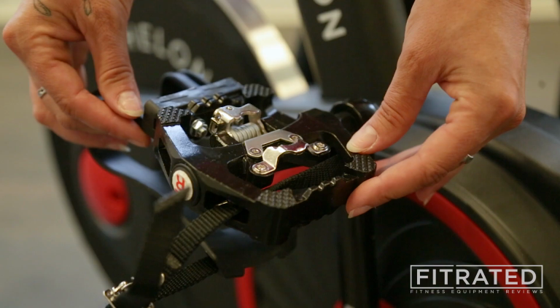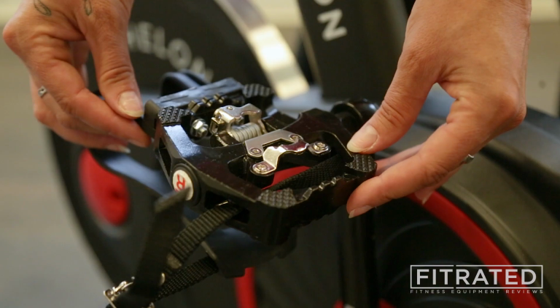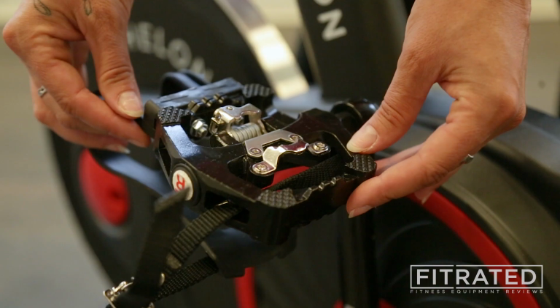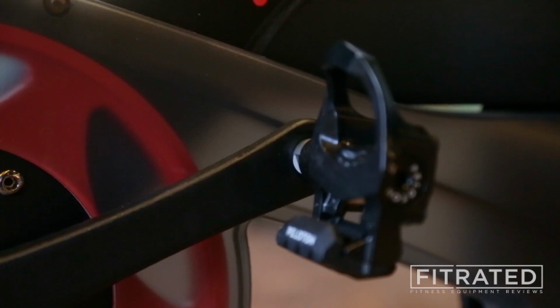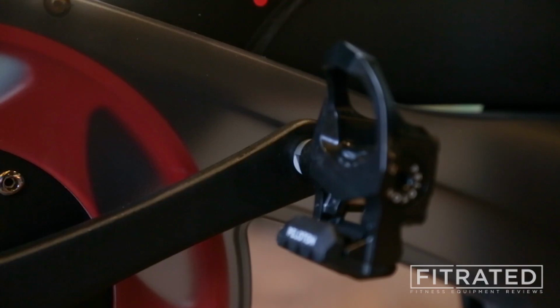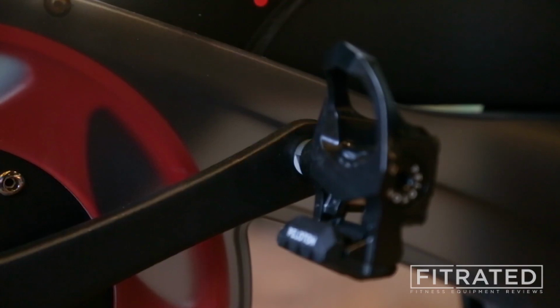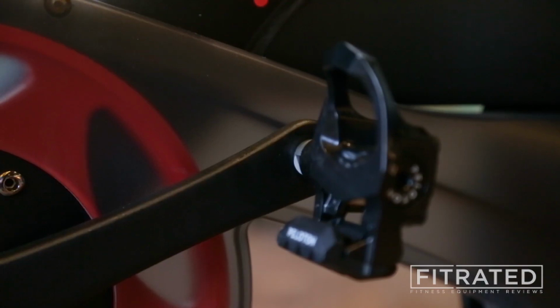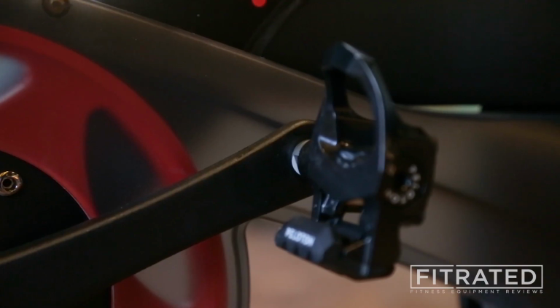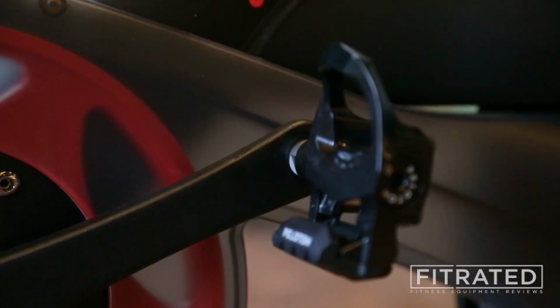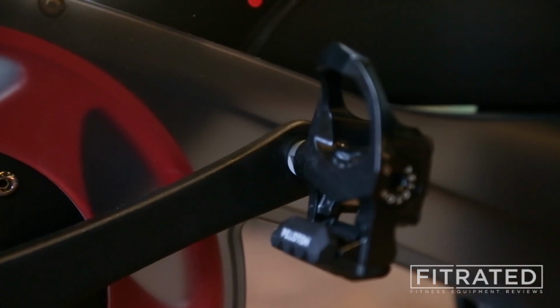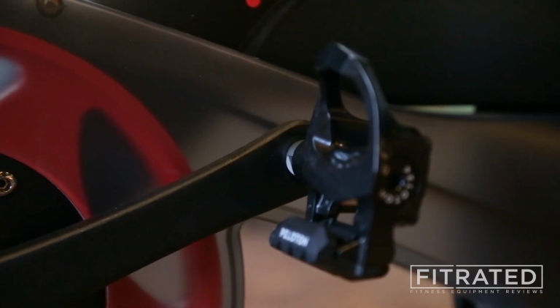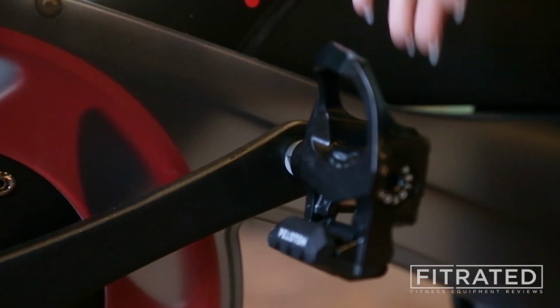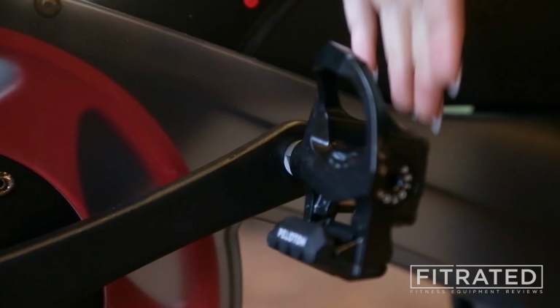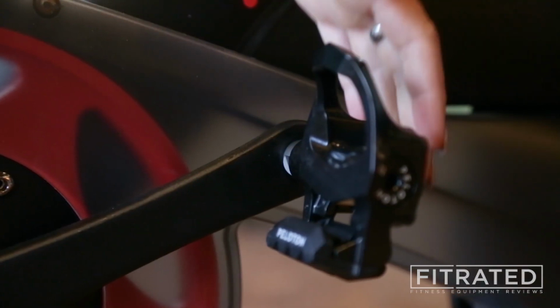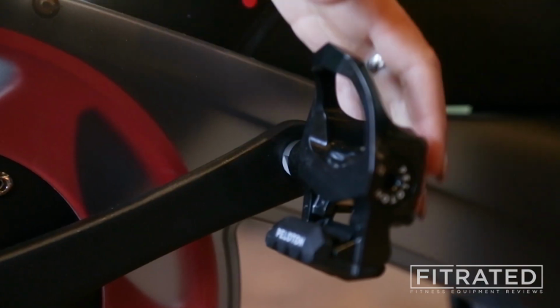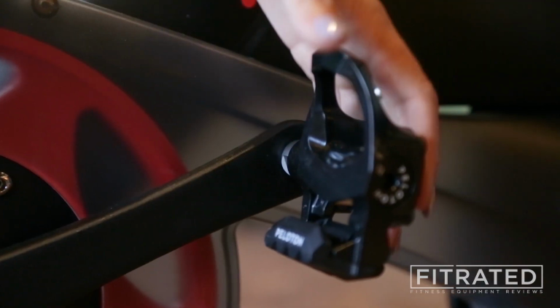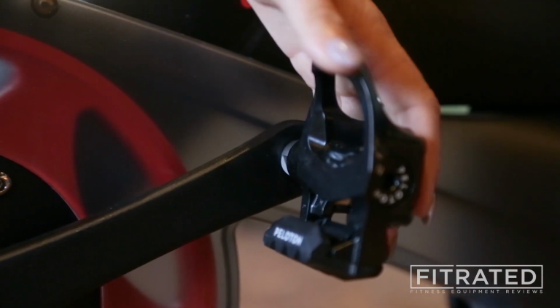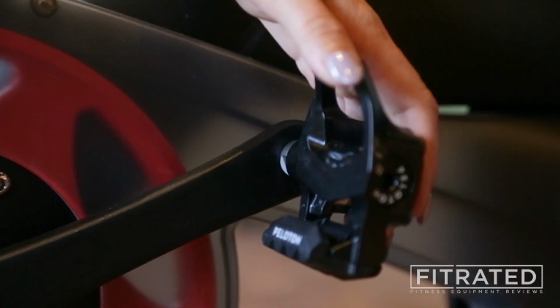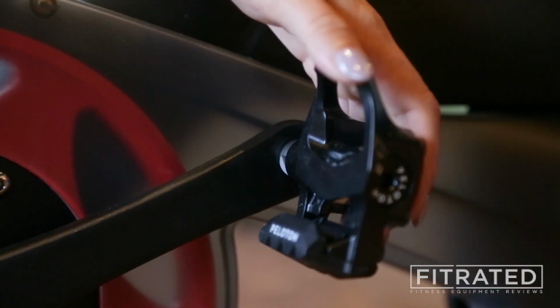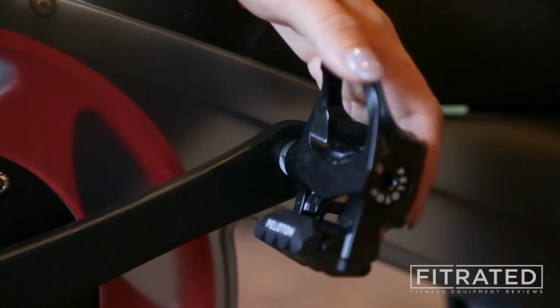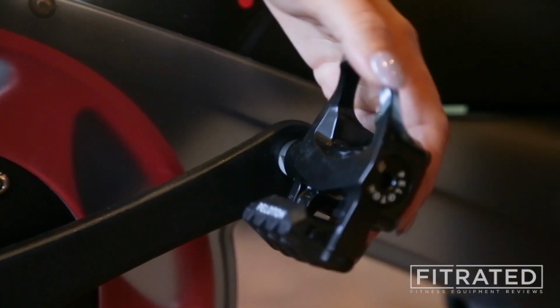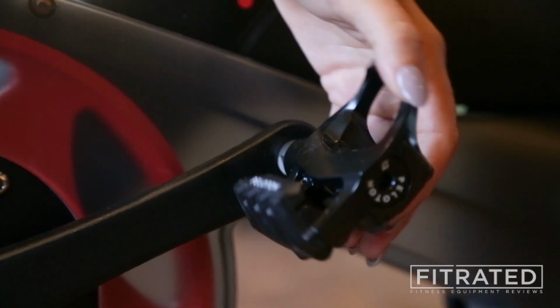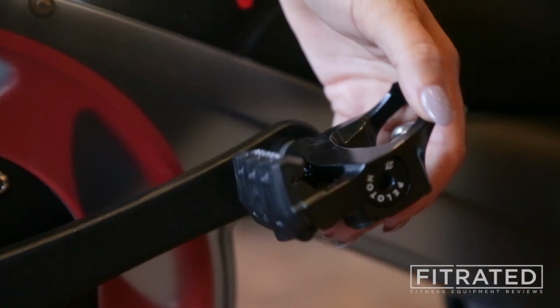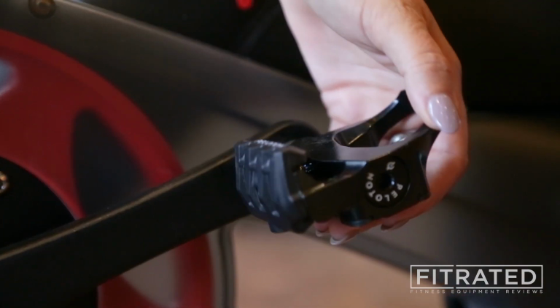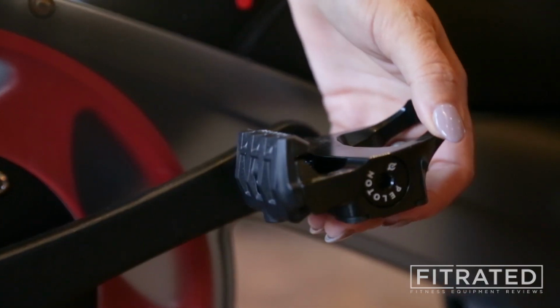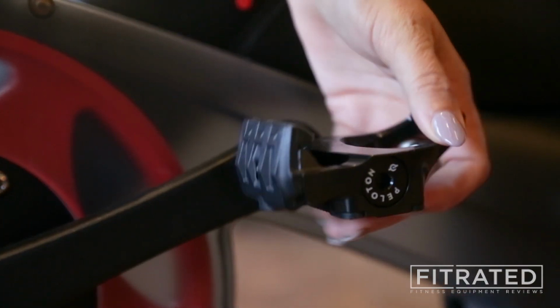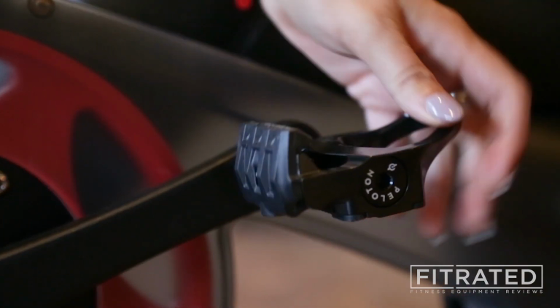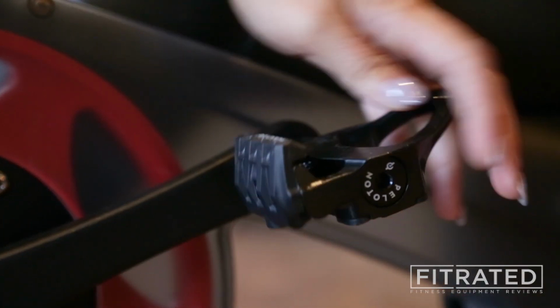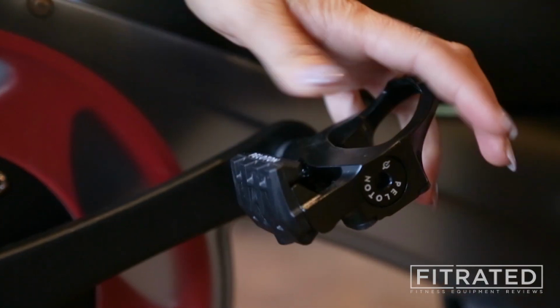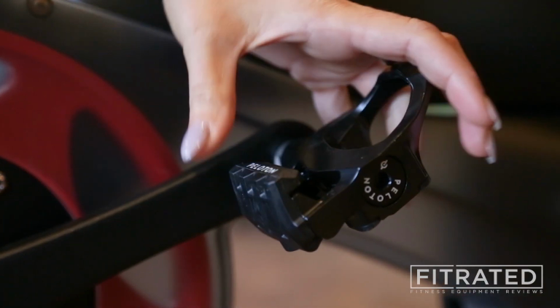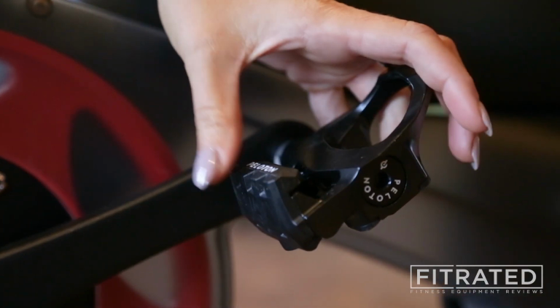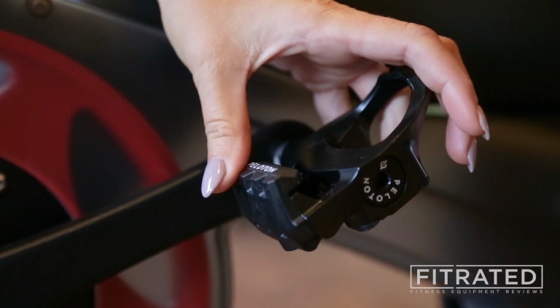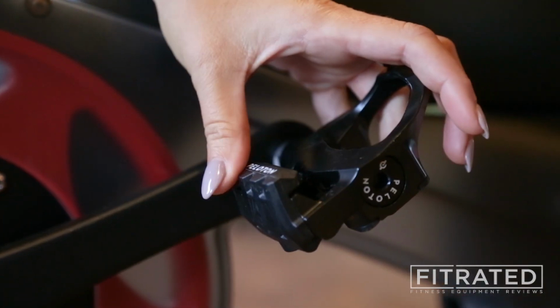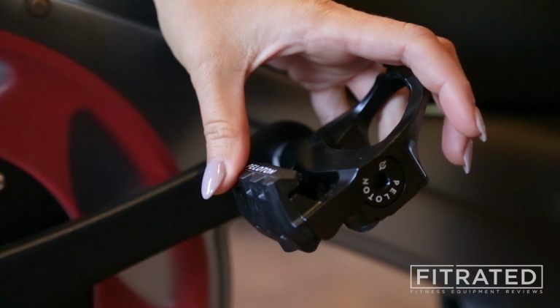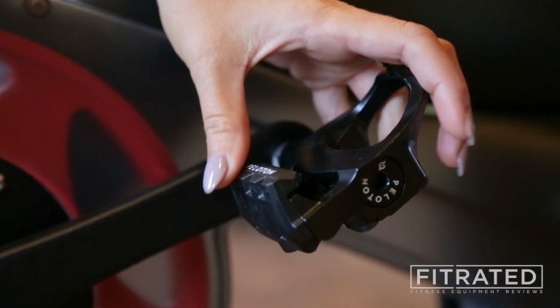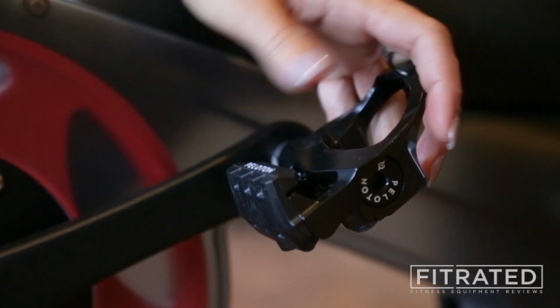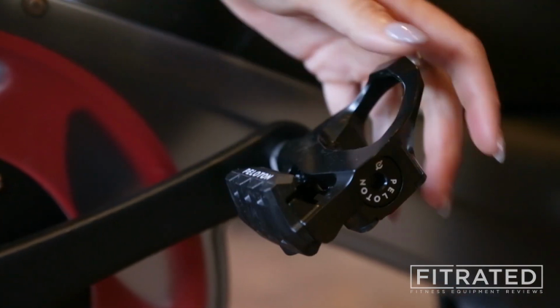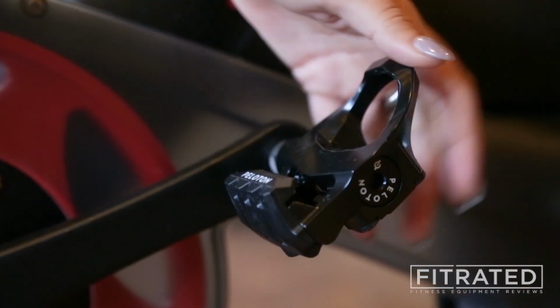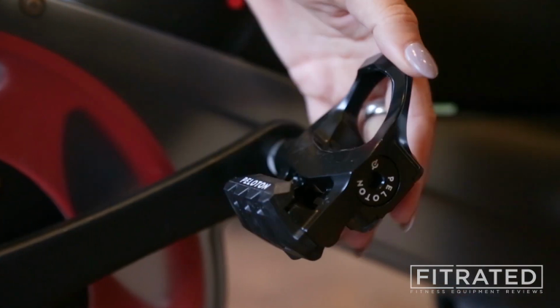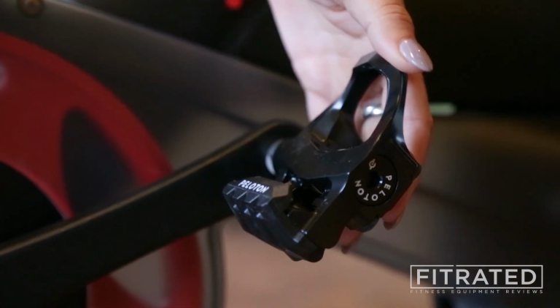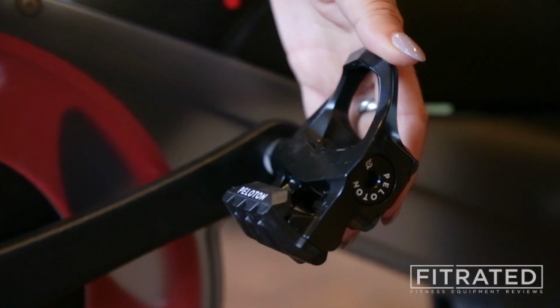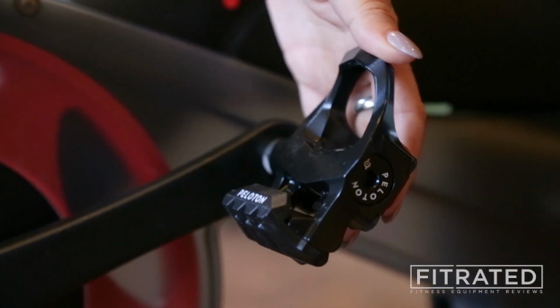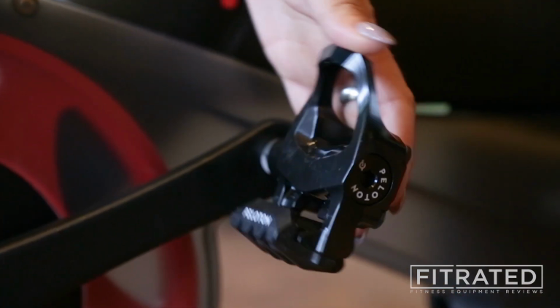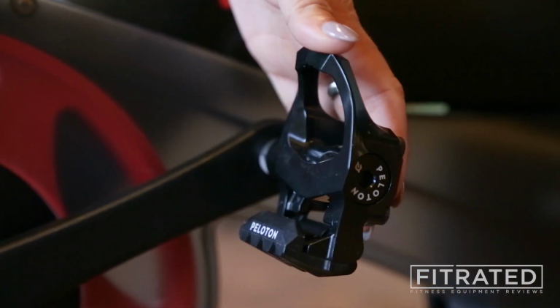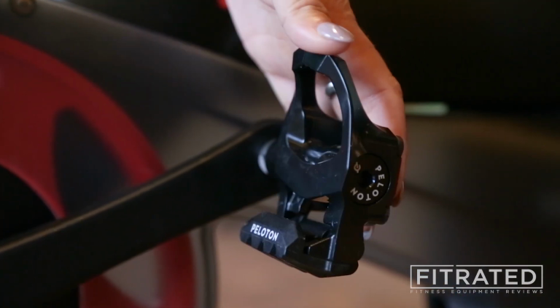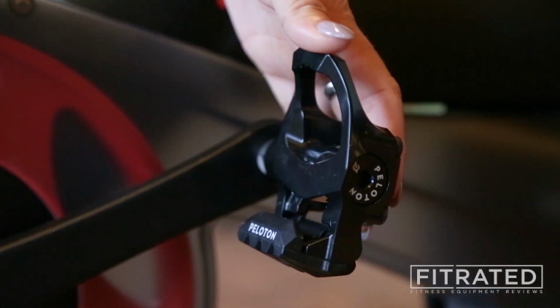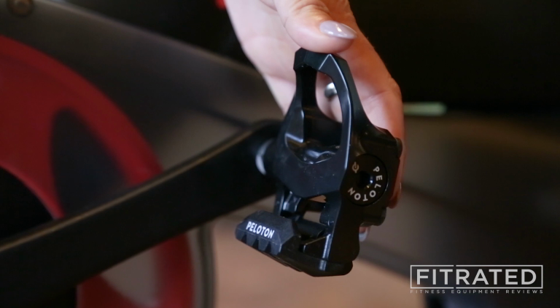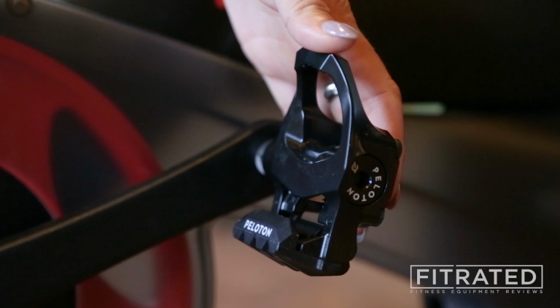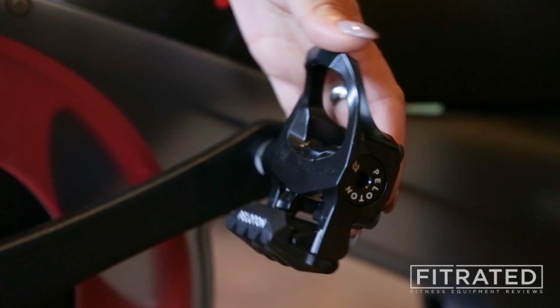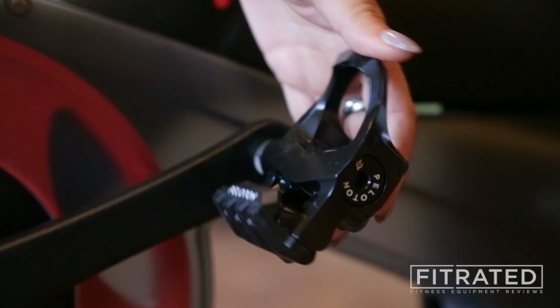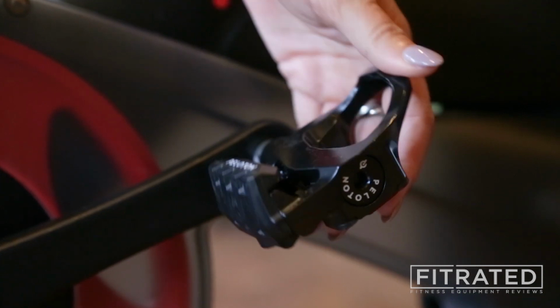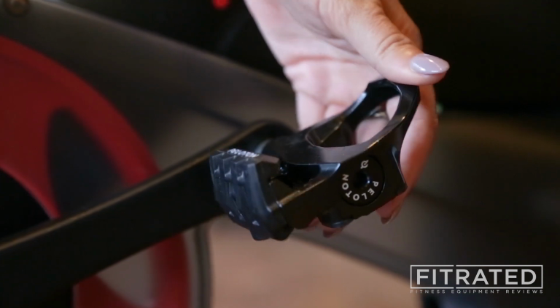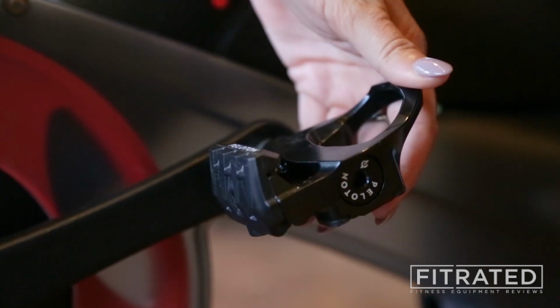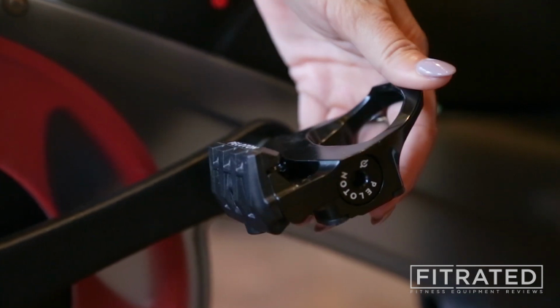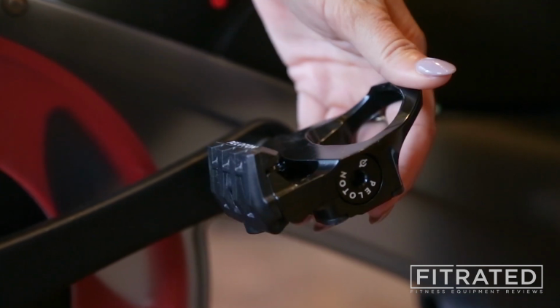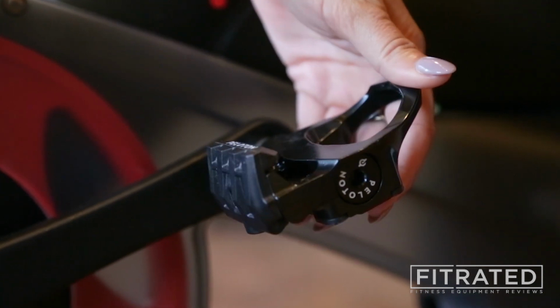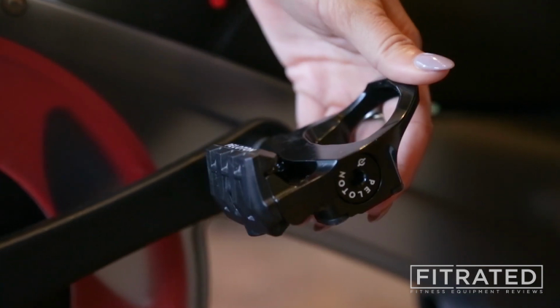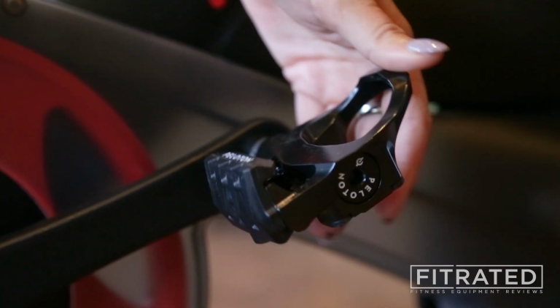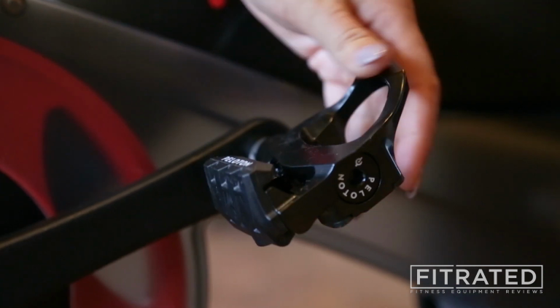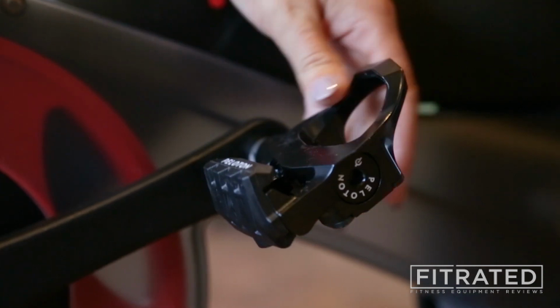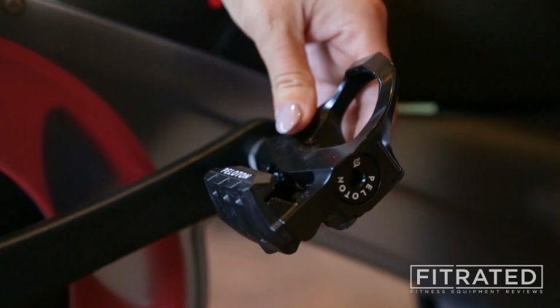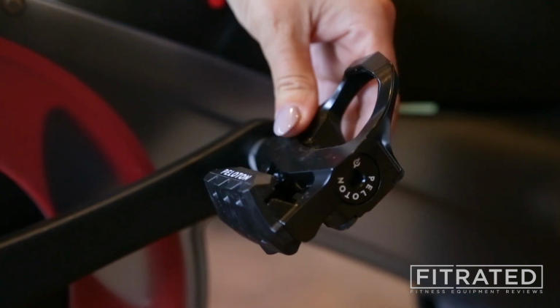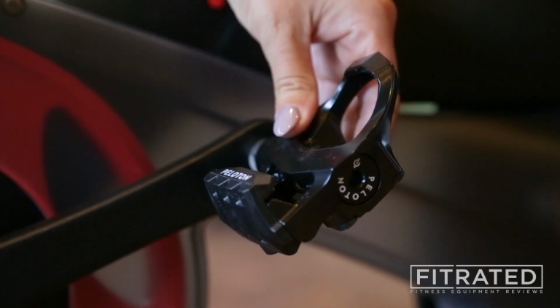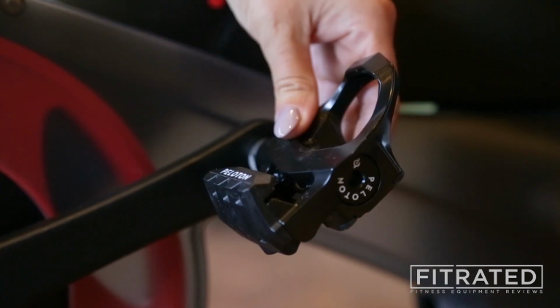The Peloton comes with a specific clip that you can use with your own shoes, or you can purchase Peloton shoes to ride with.